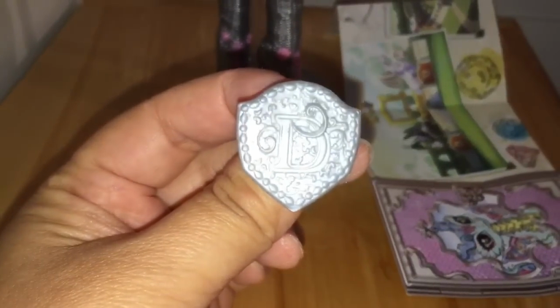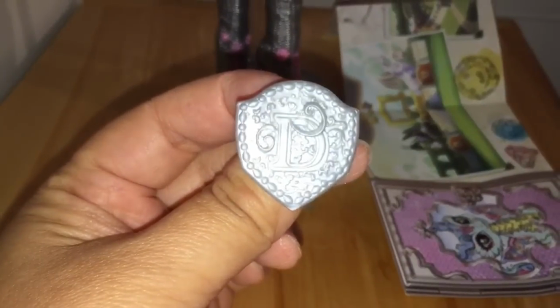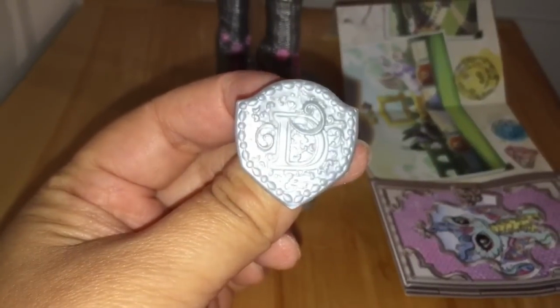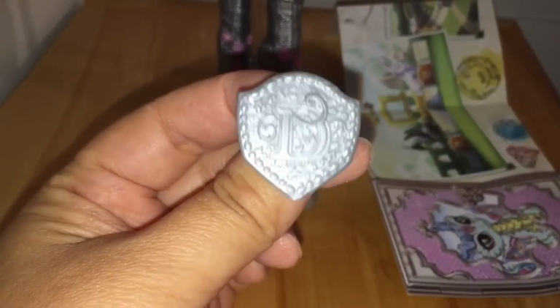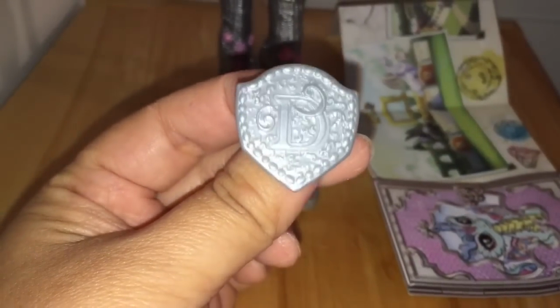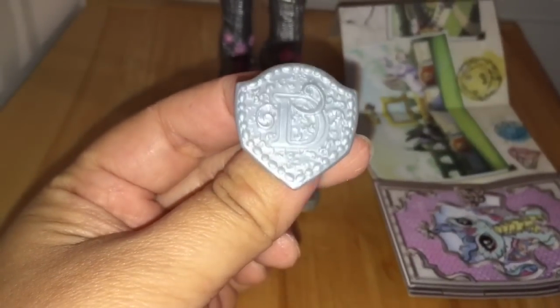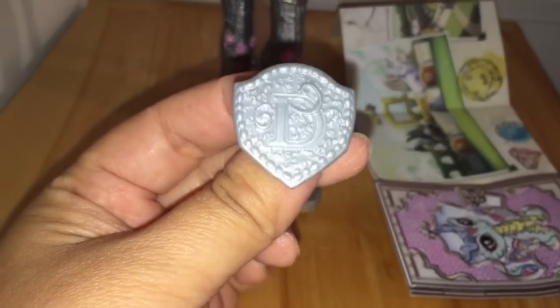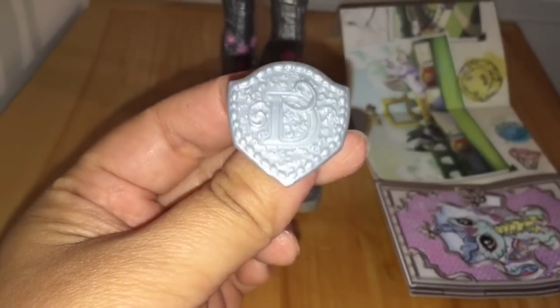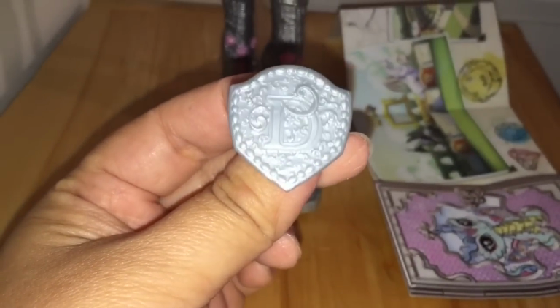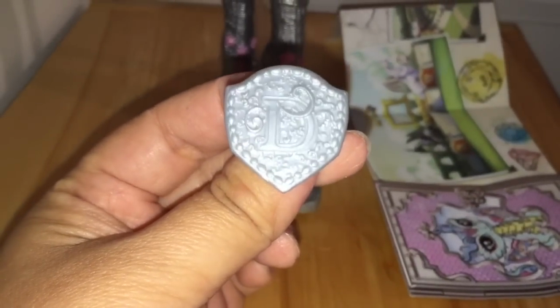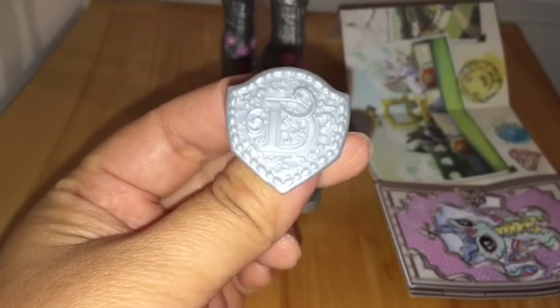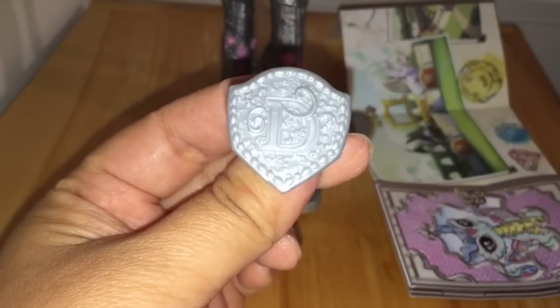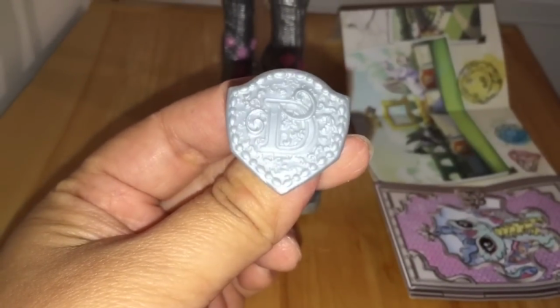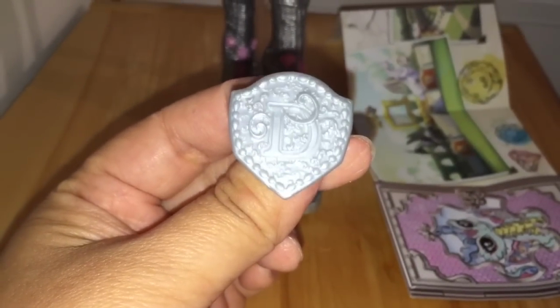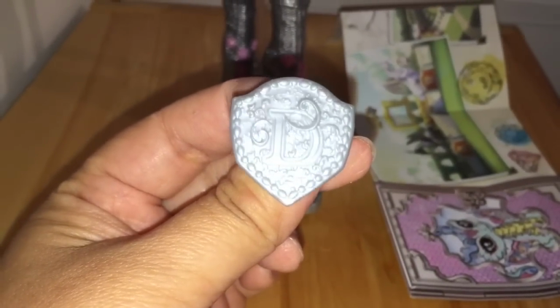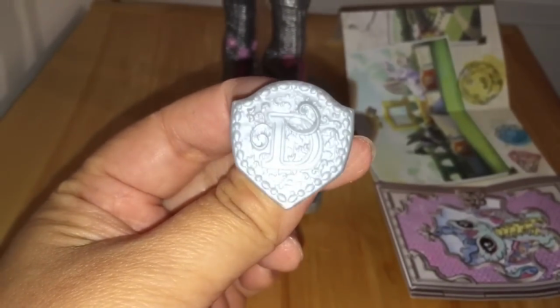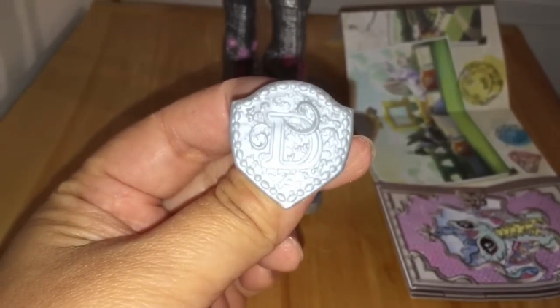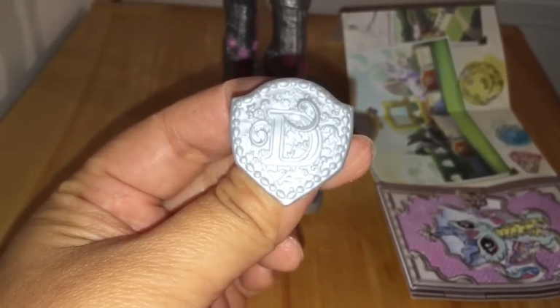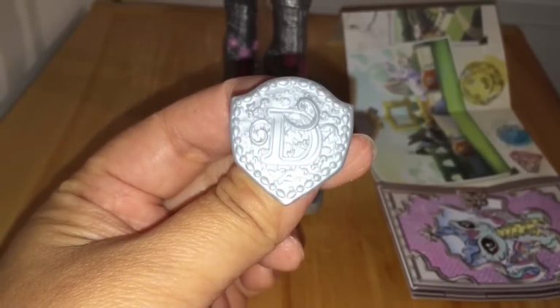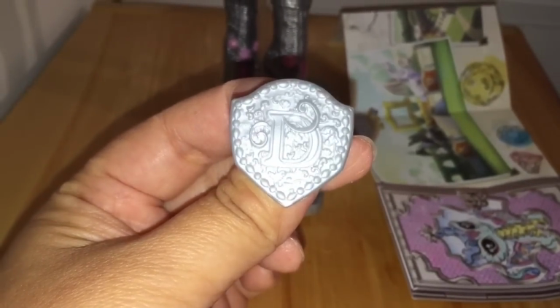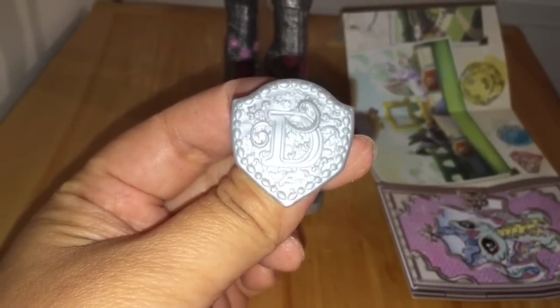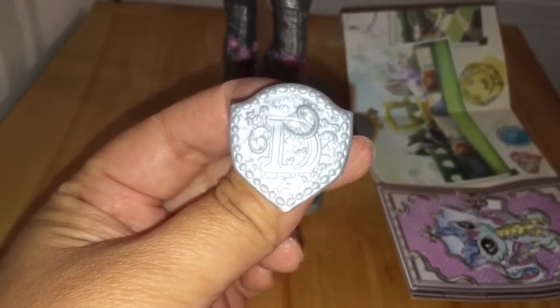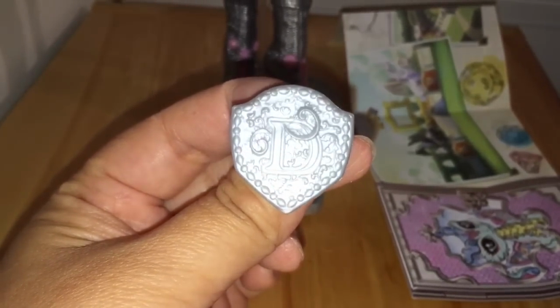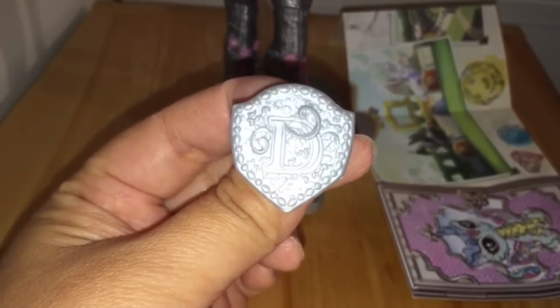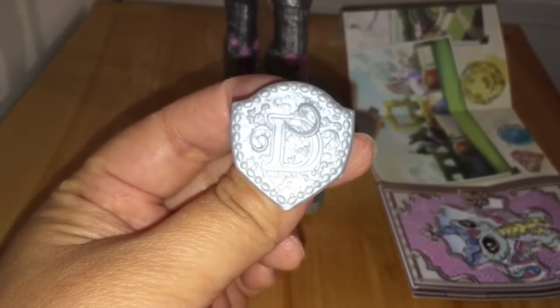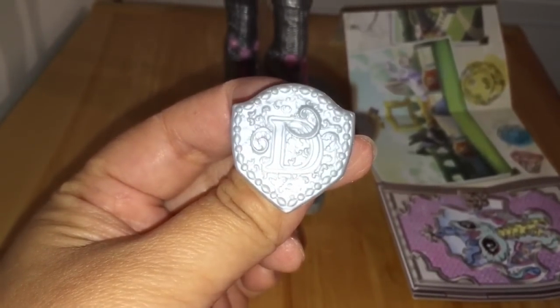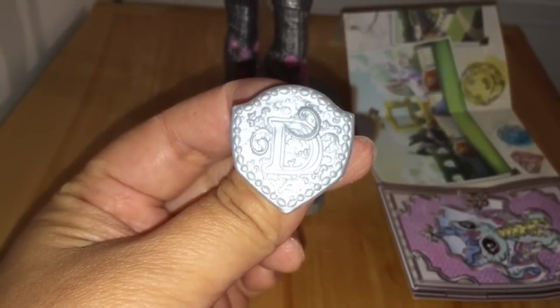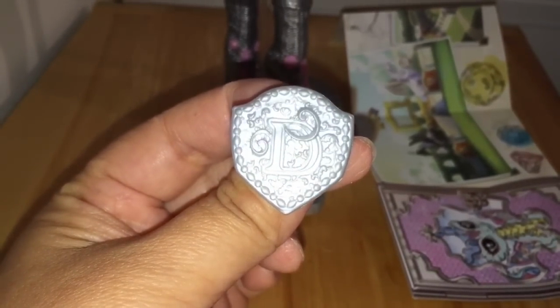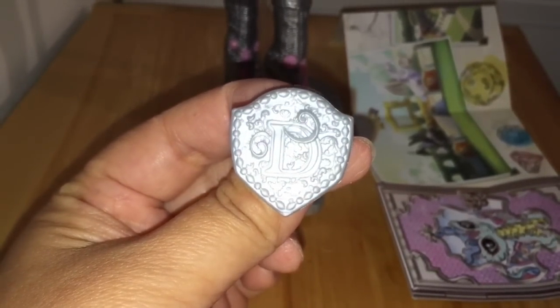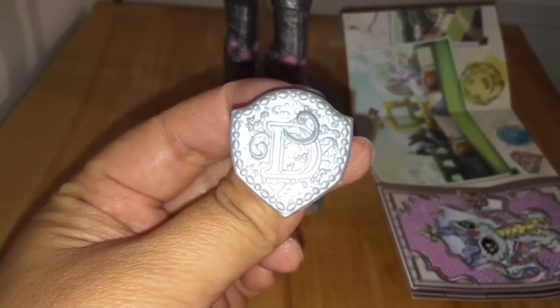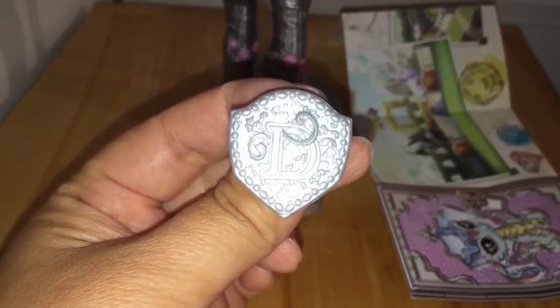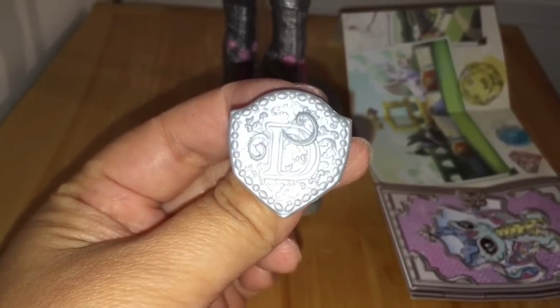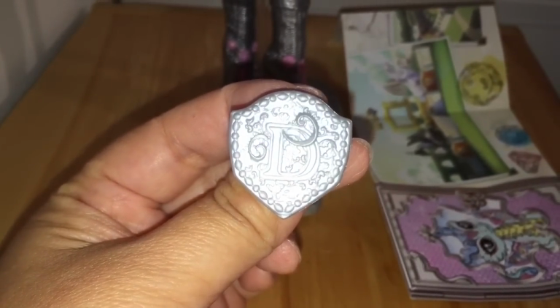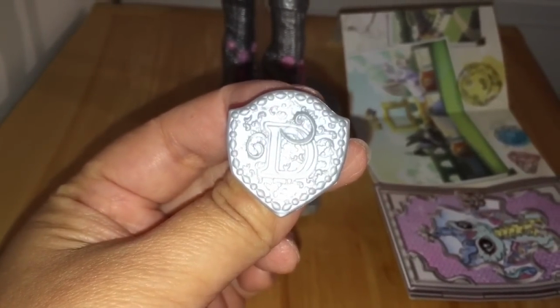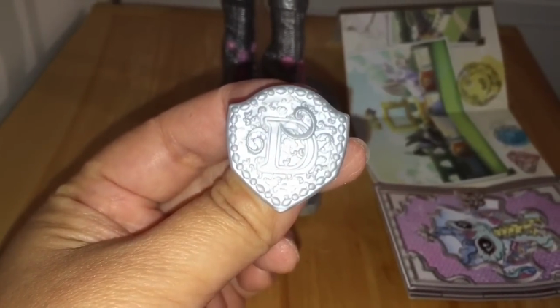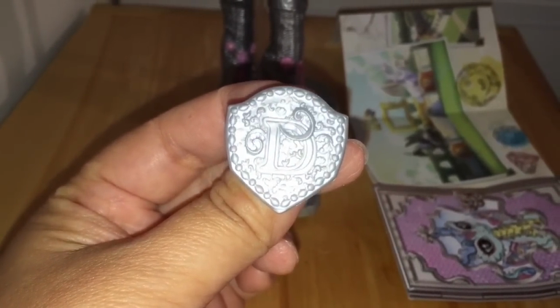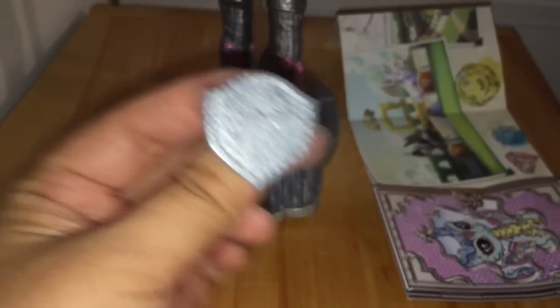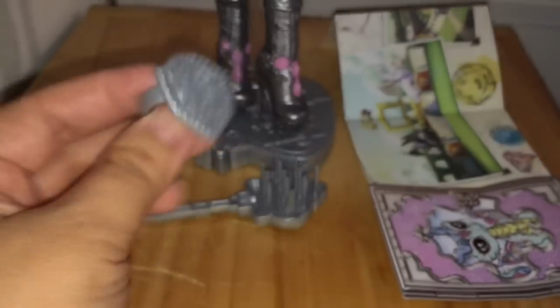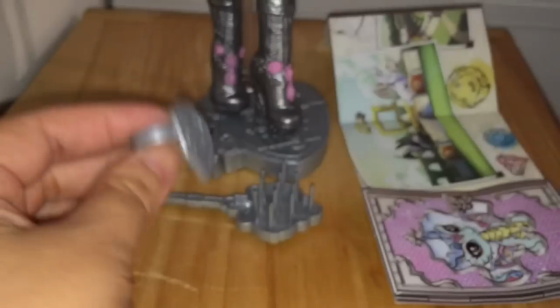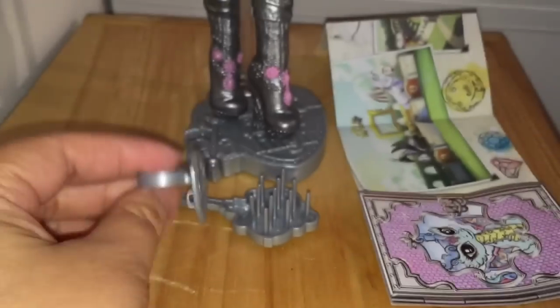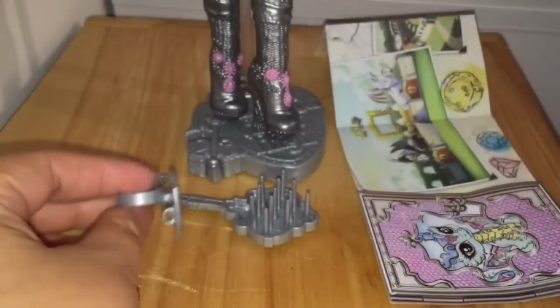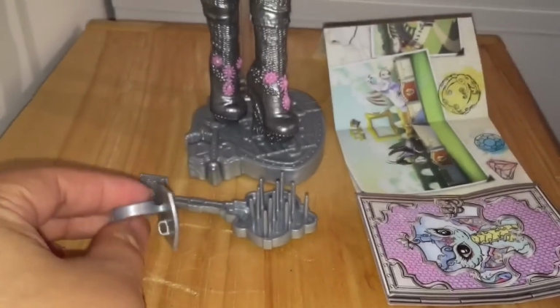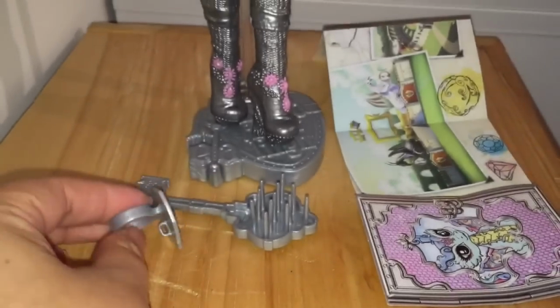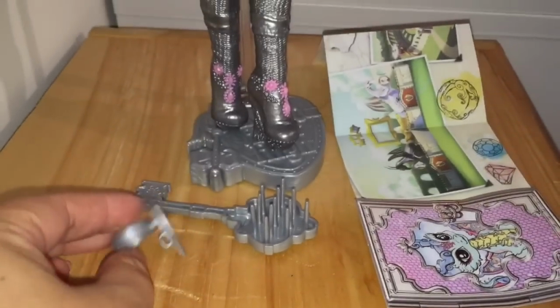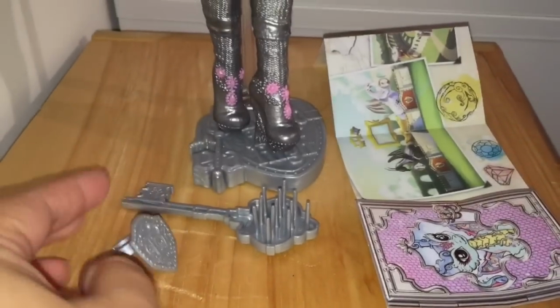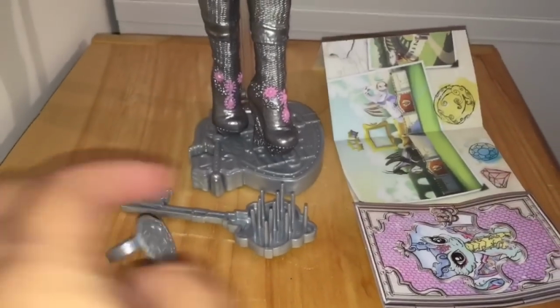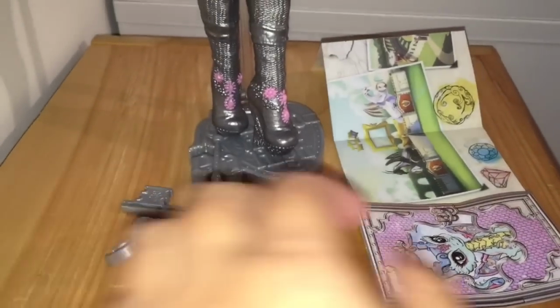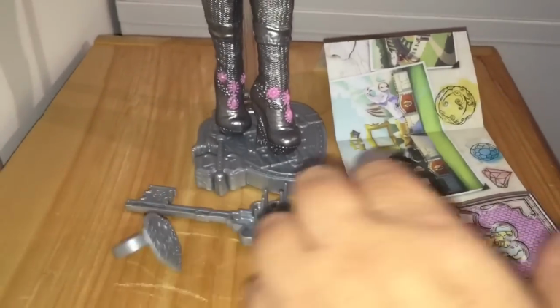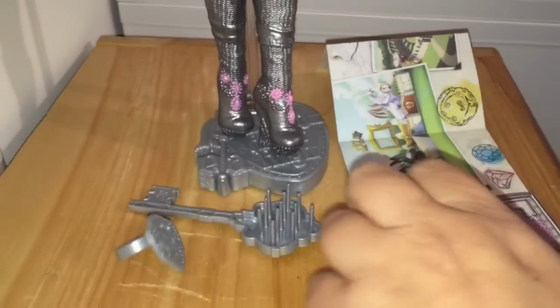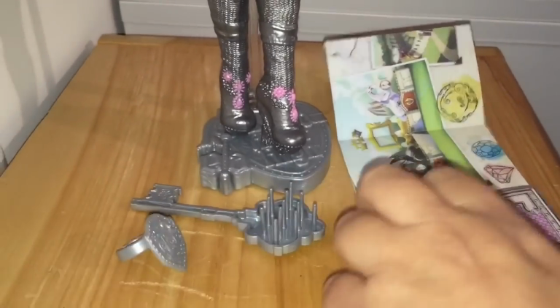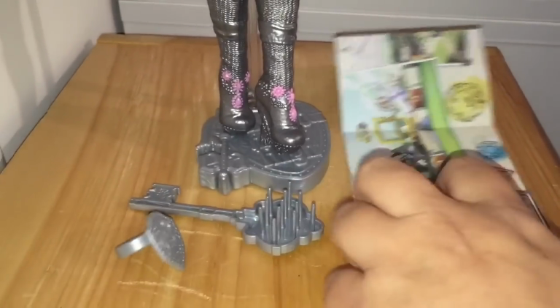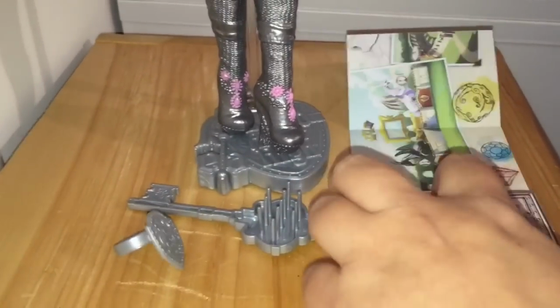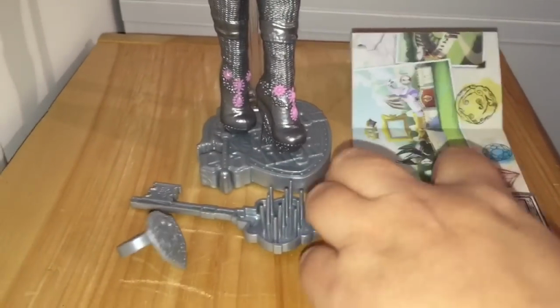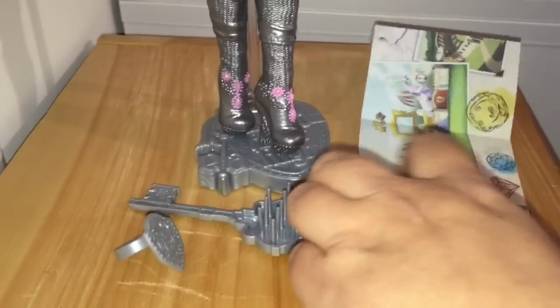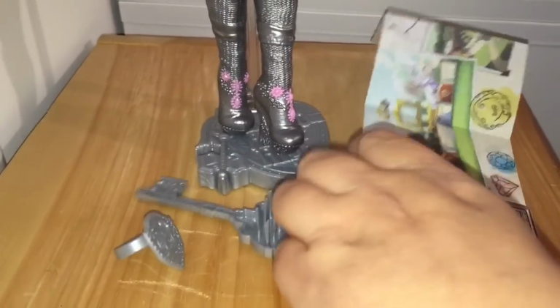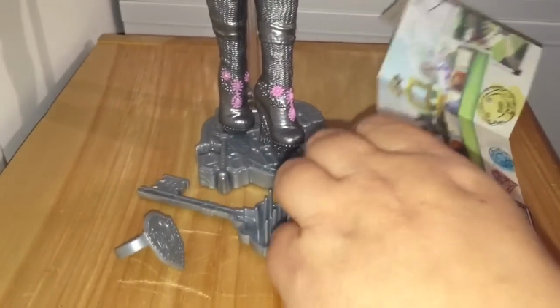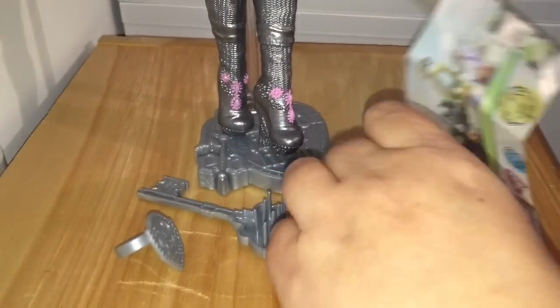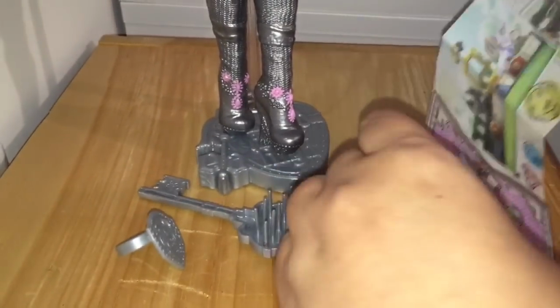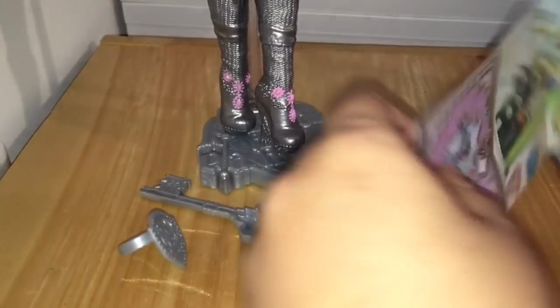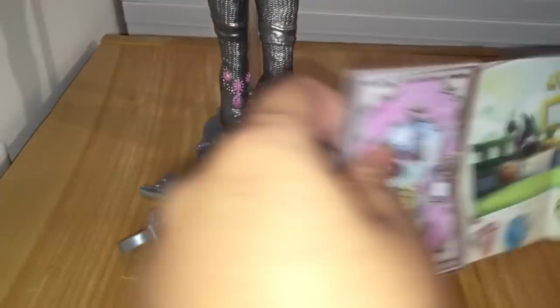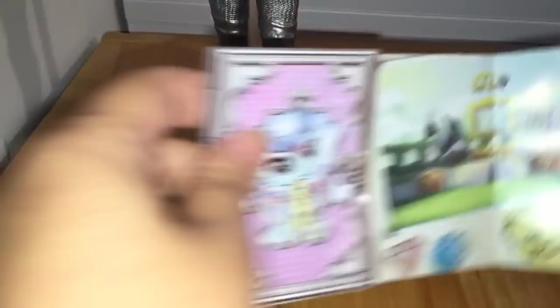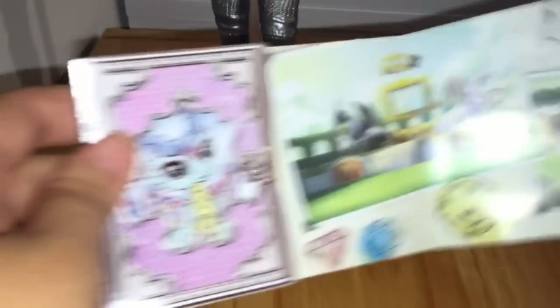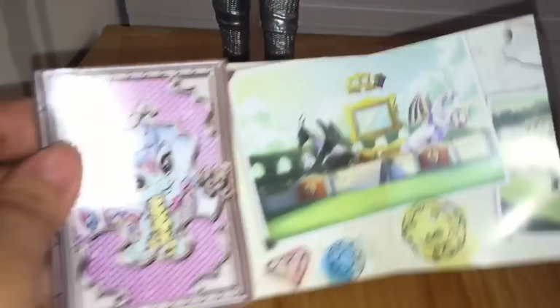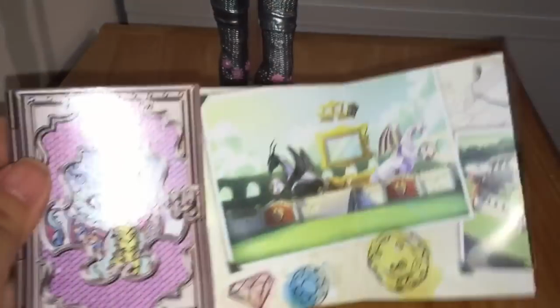It's a shield with a D on it. Cool! D for what? Darling?